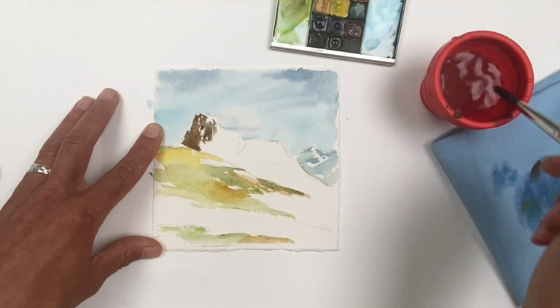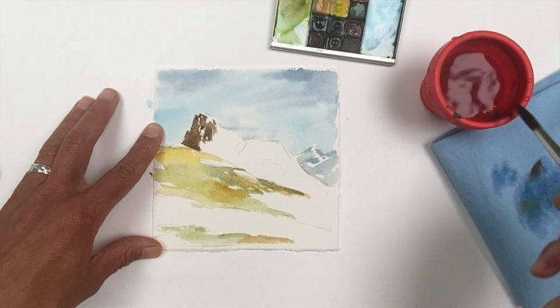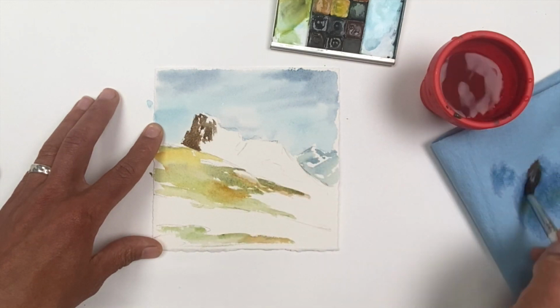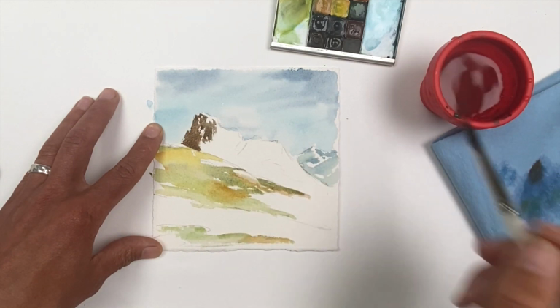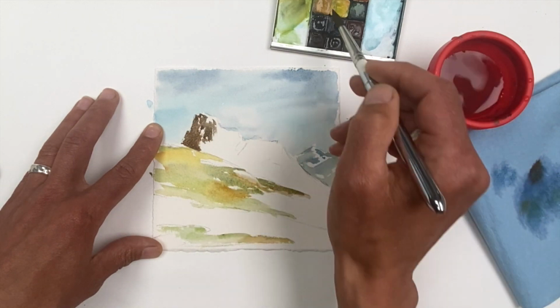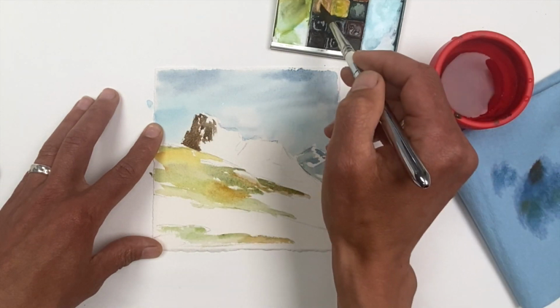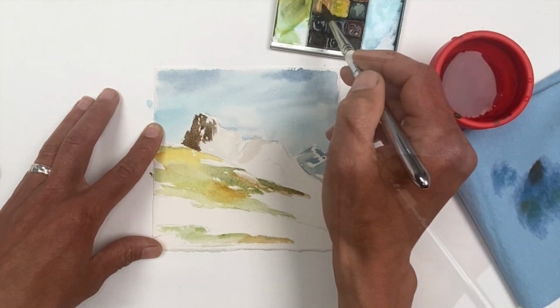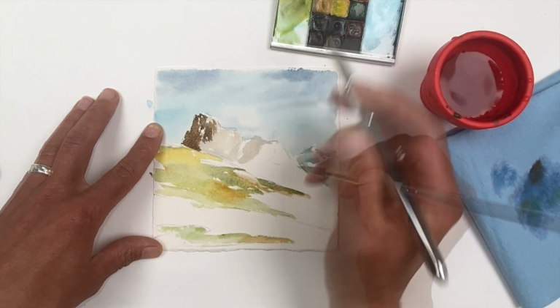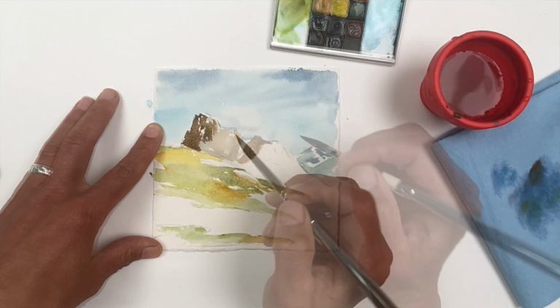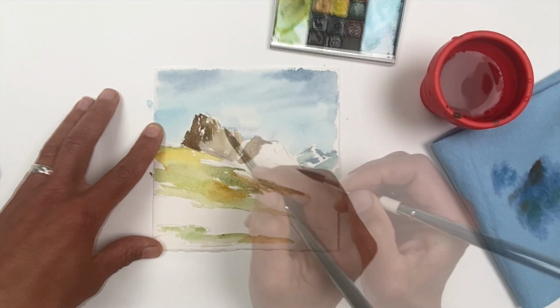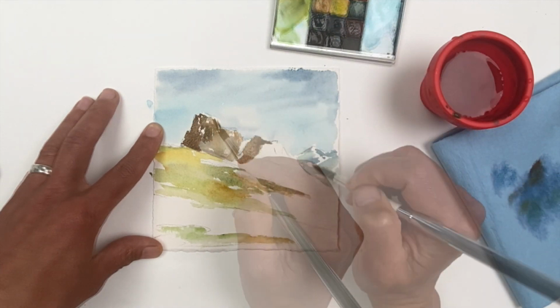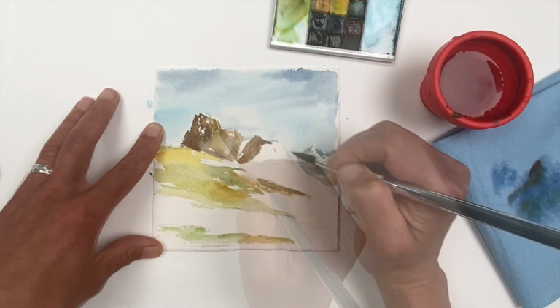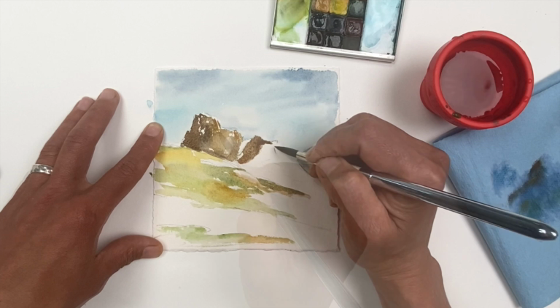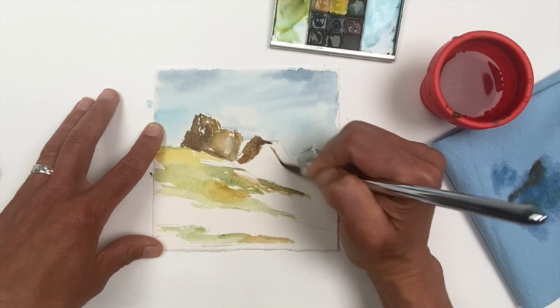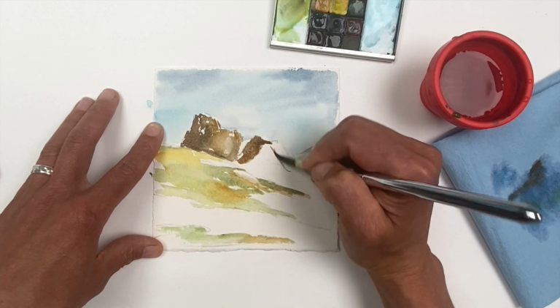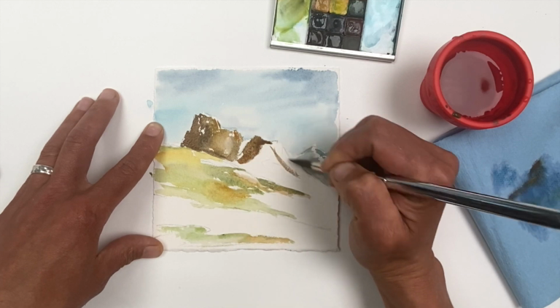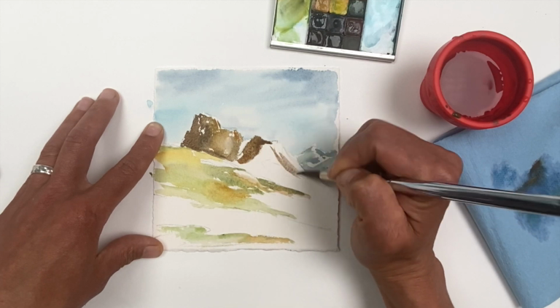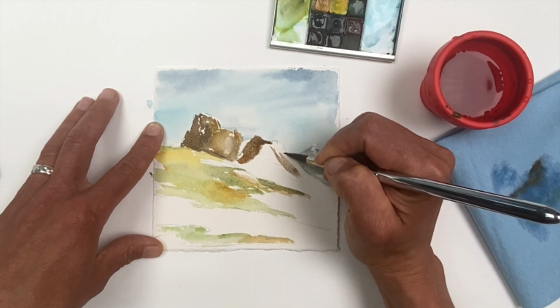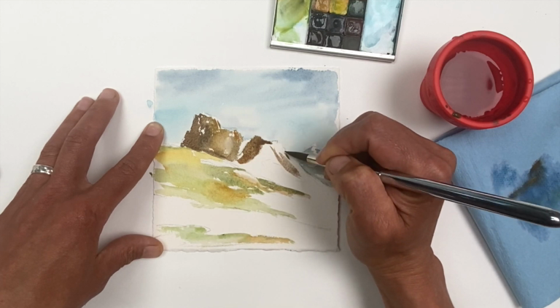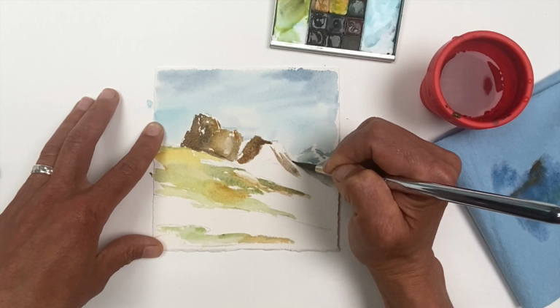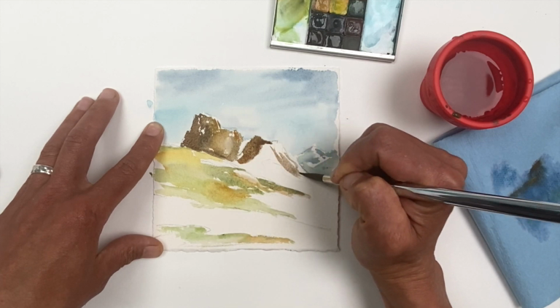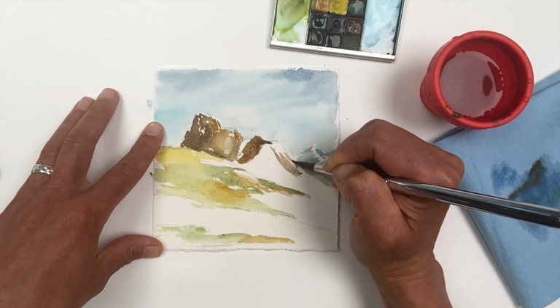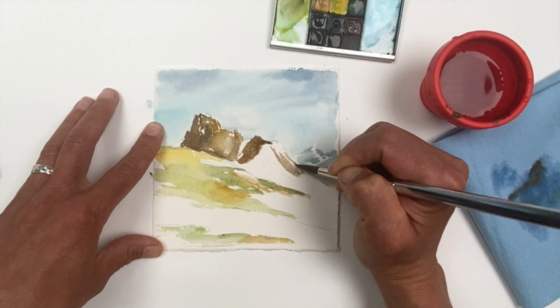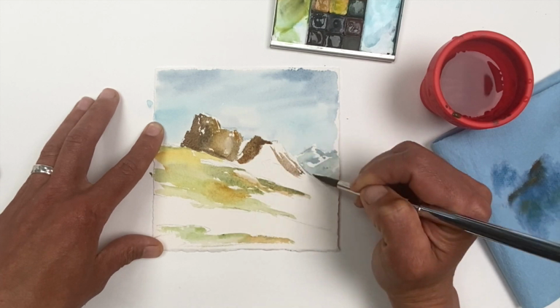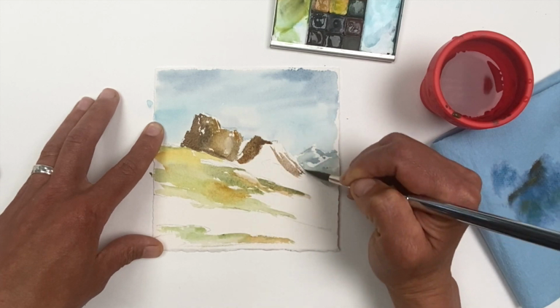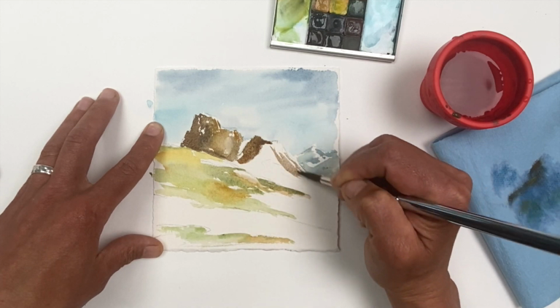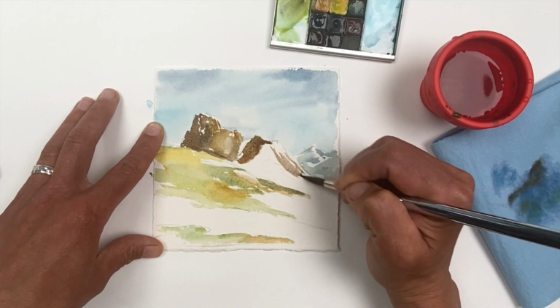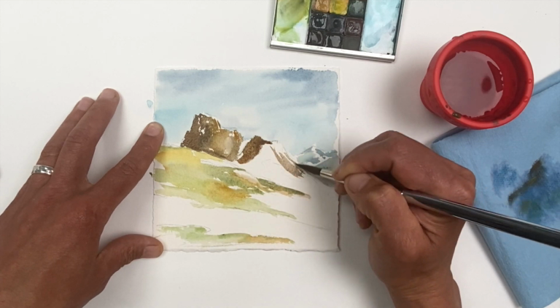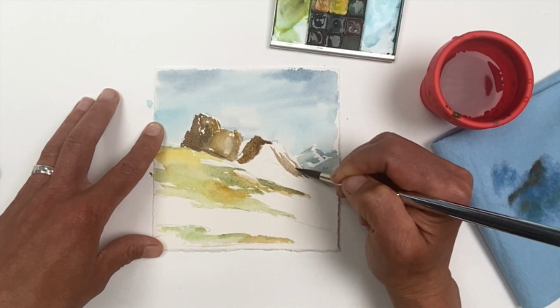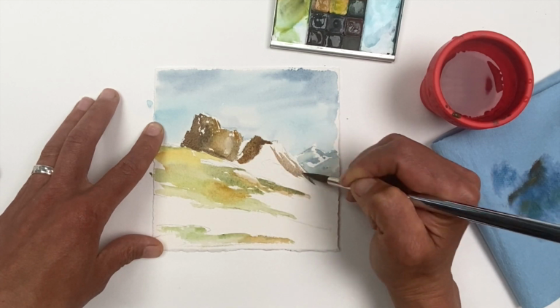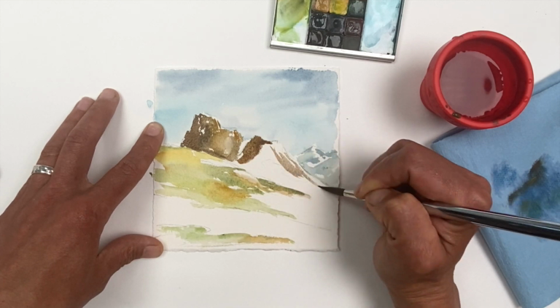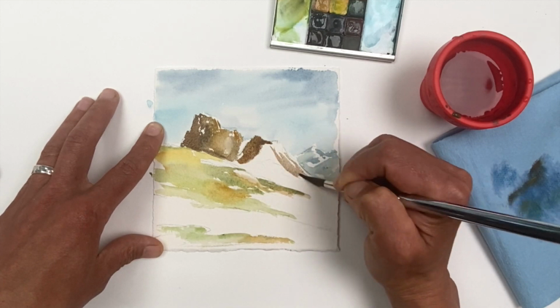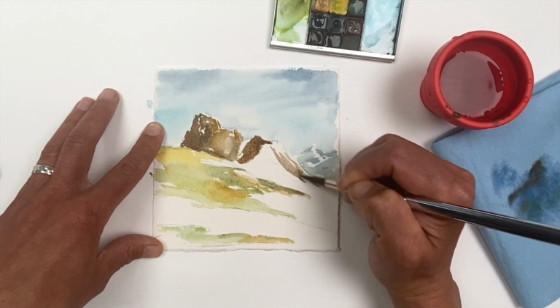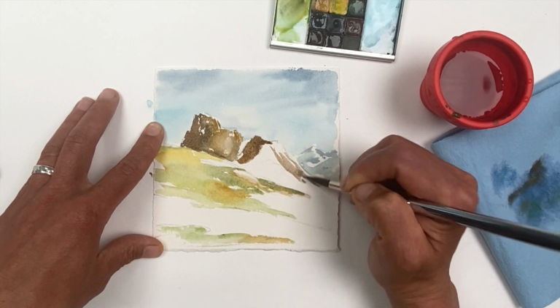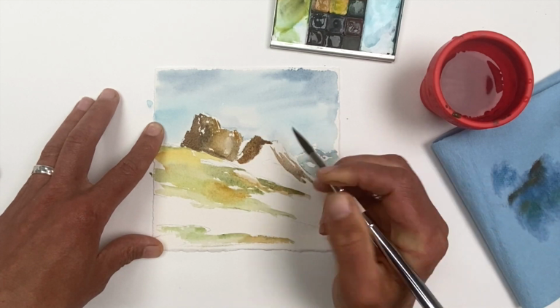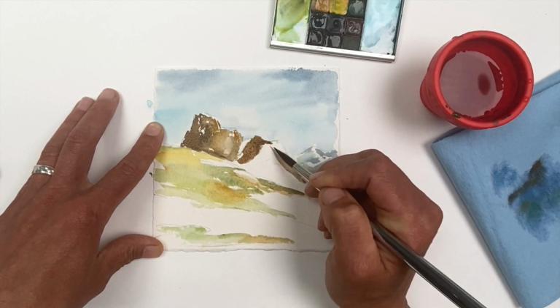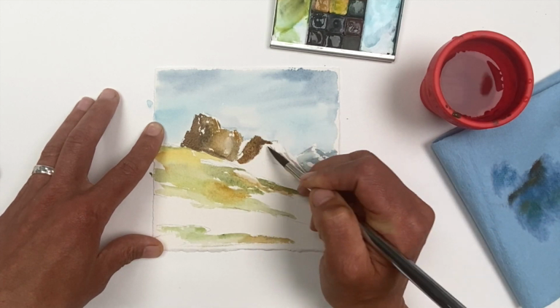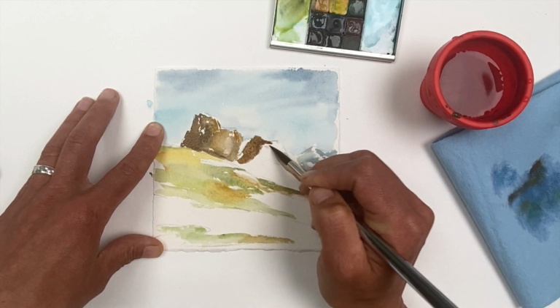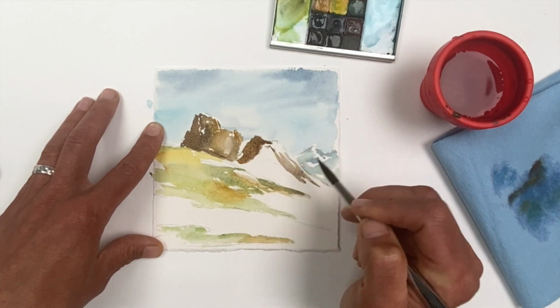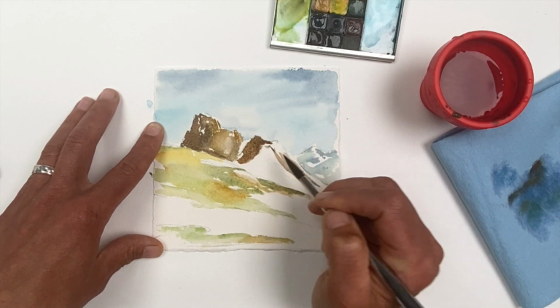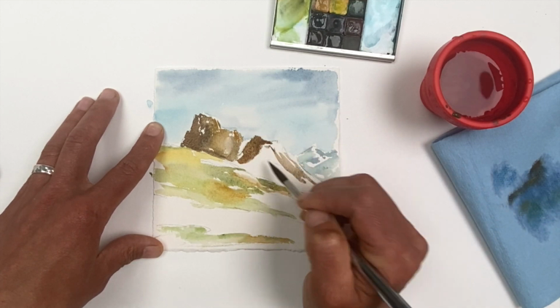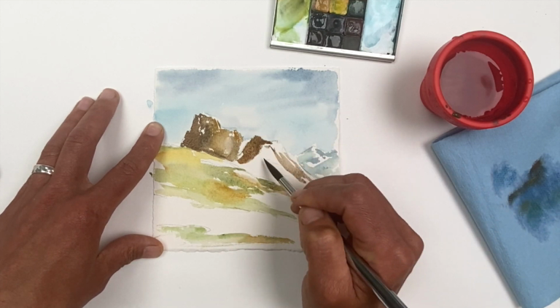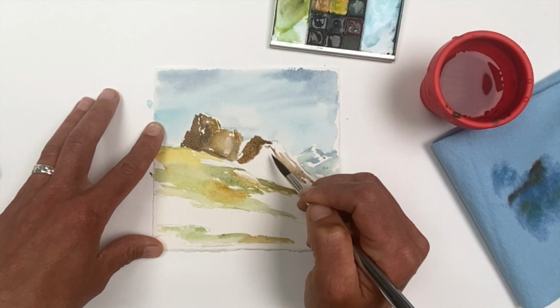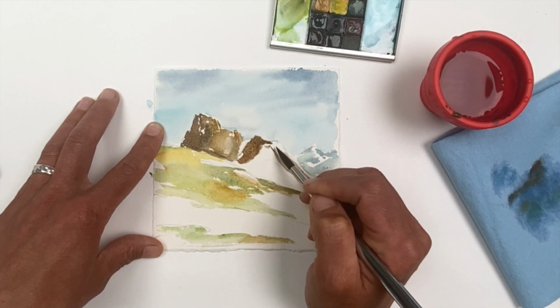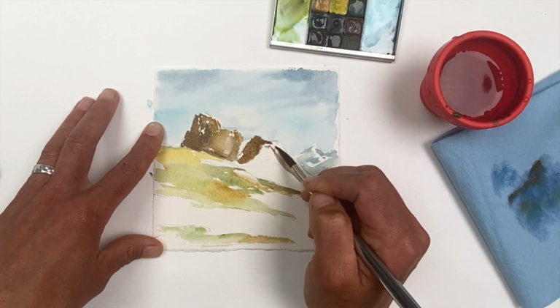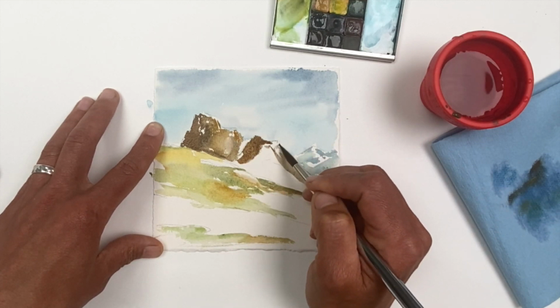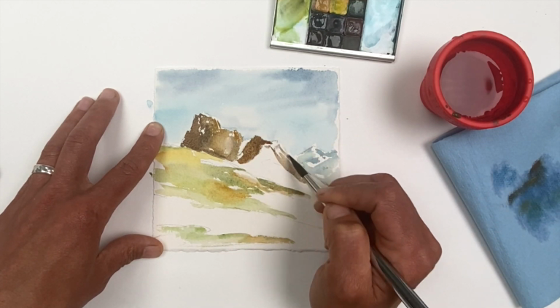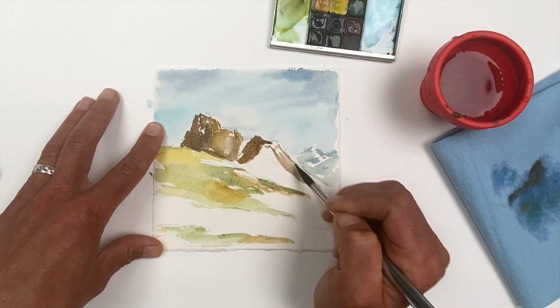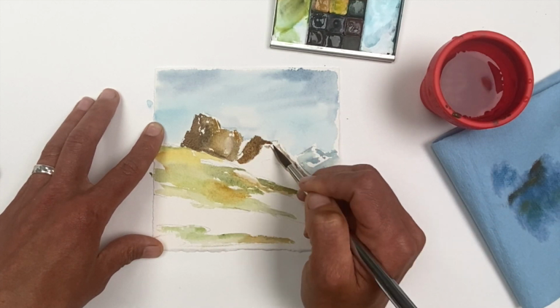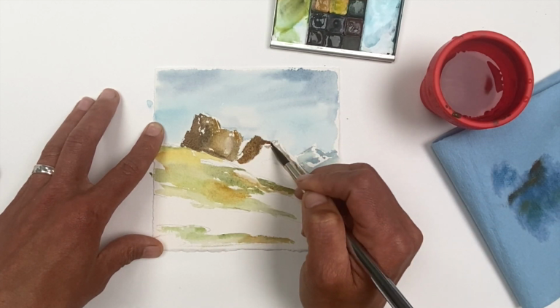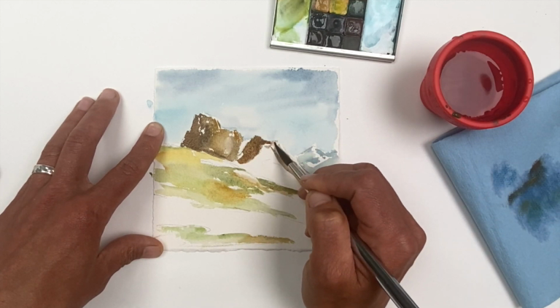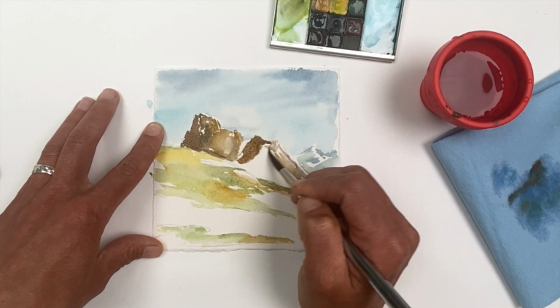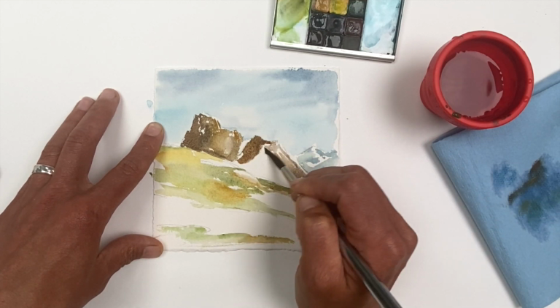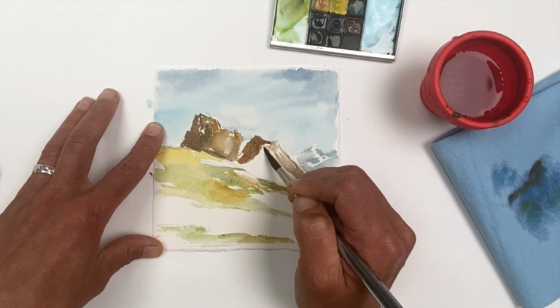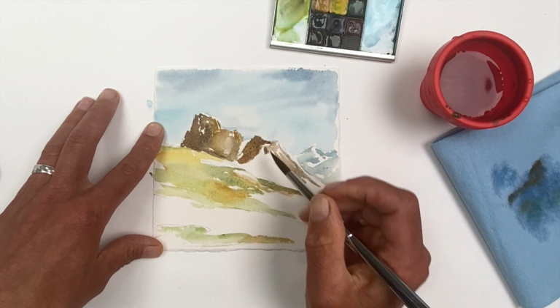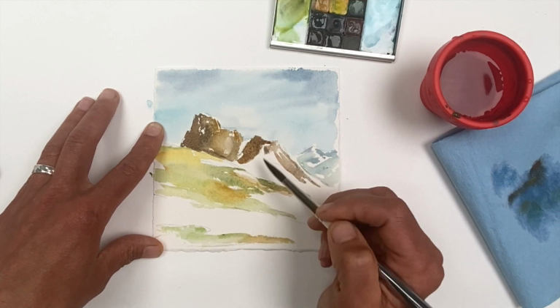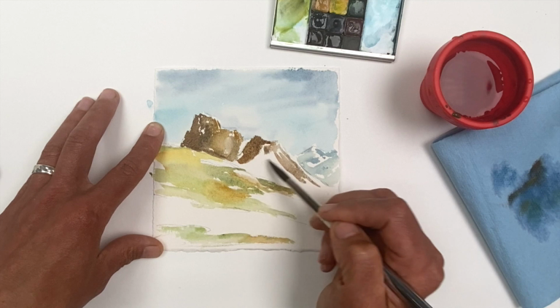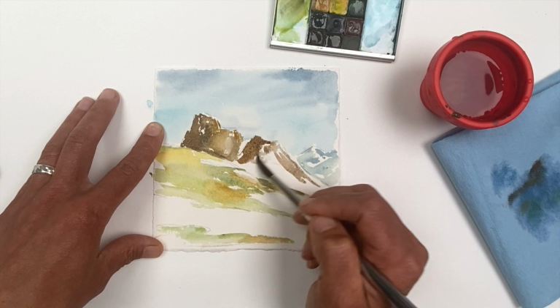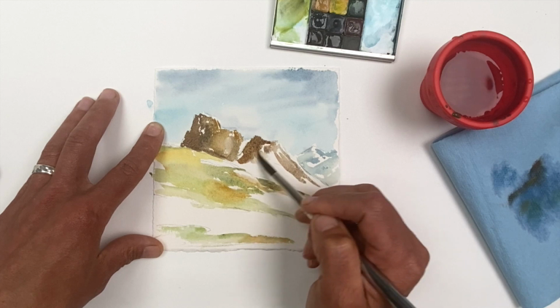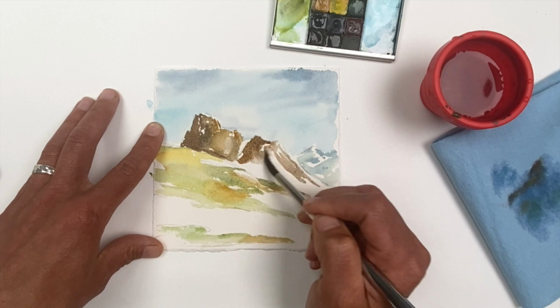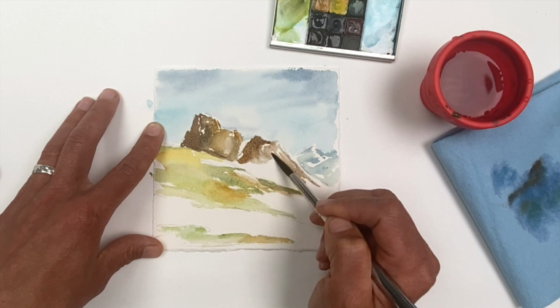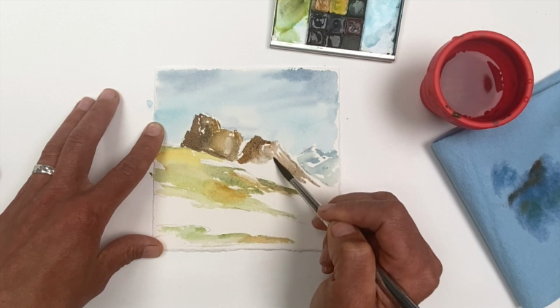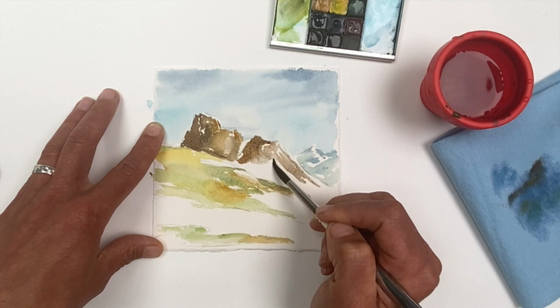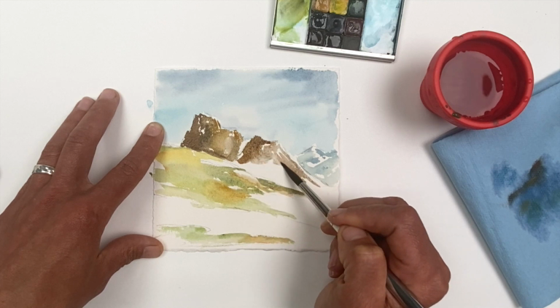Here I am filling in the last of the larger shapes, and then the next step is starting to work on shadows.